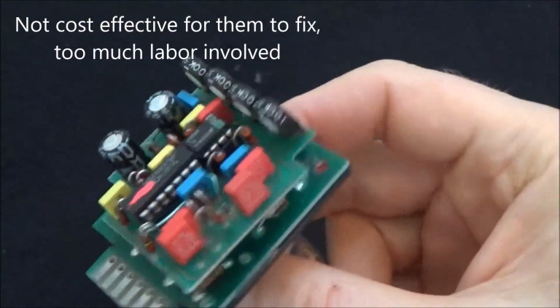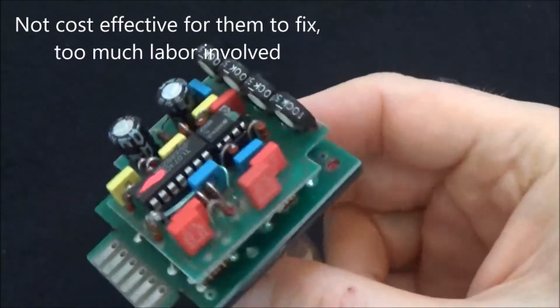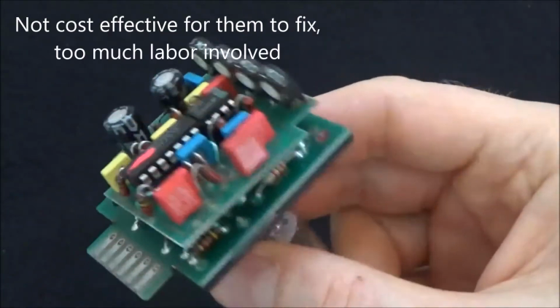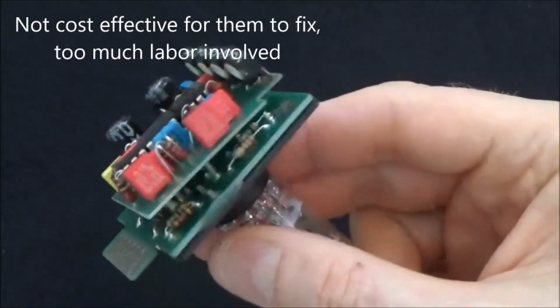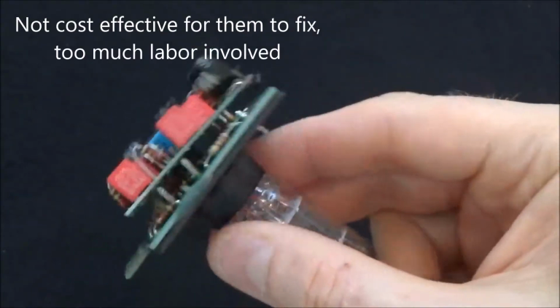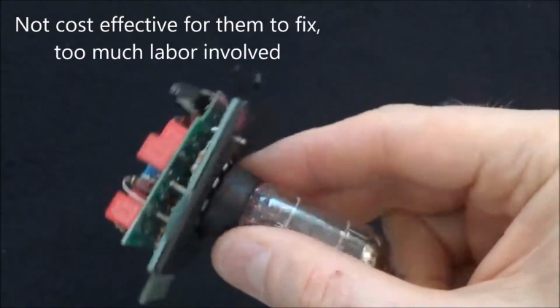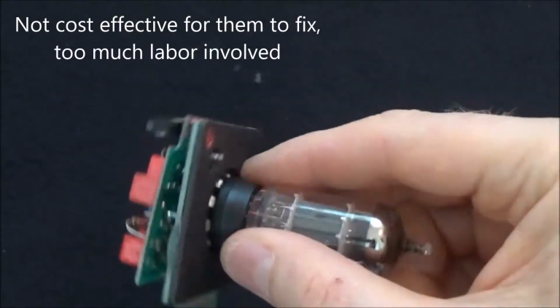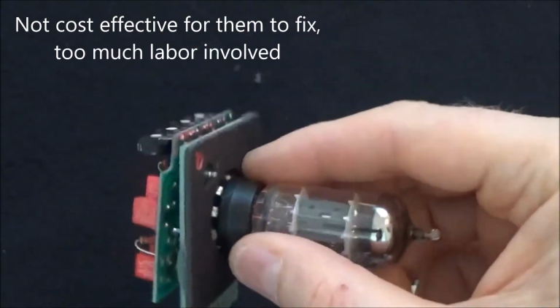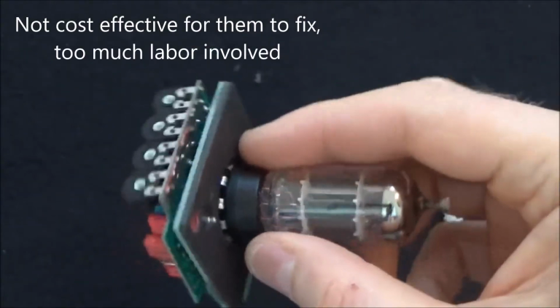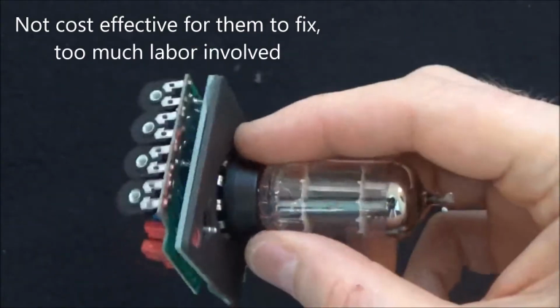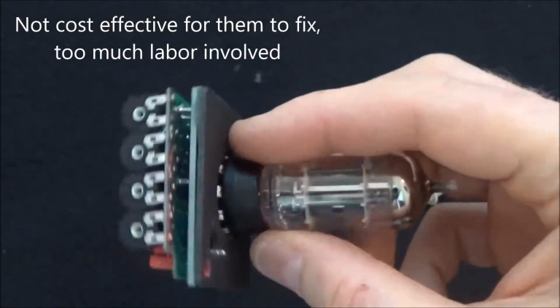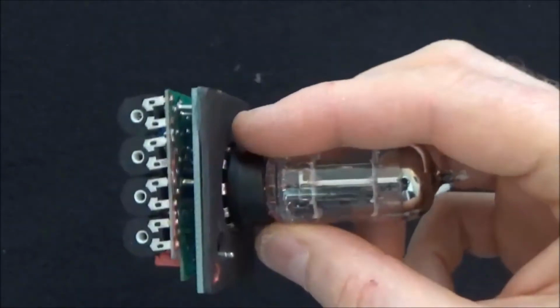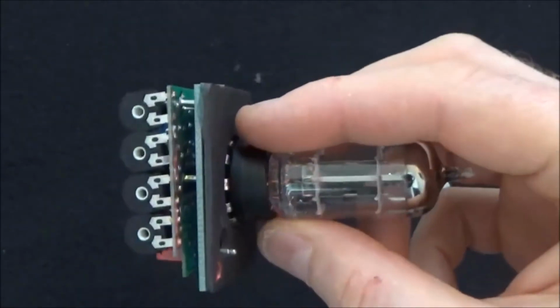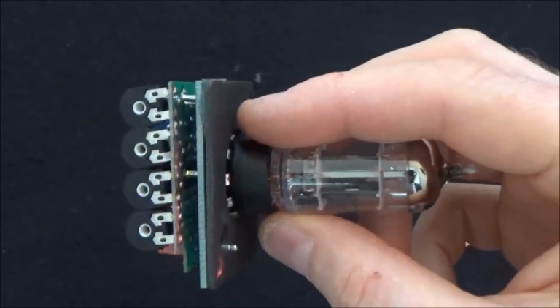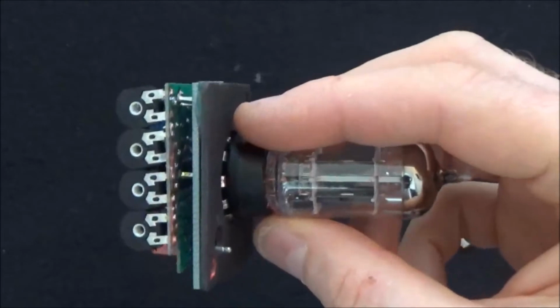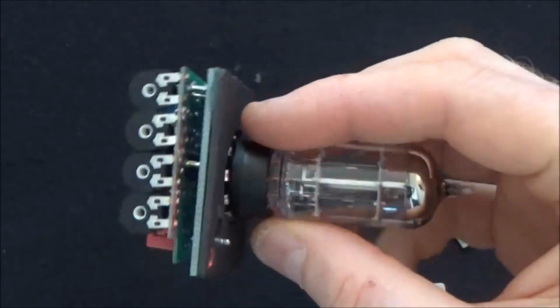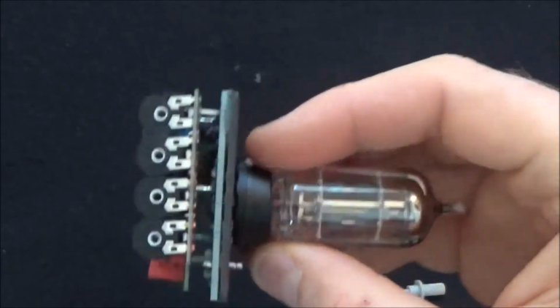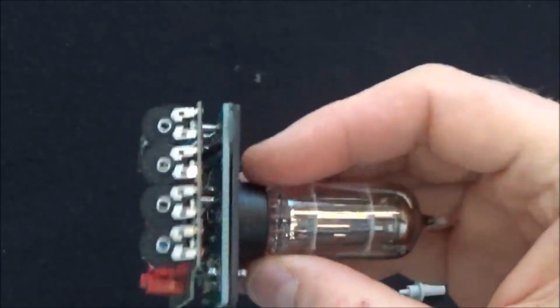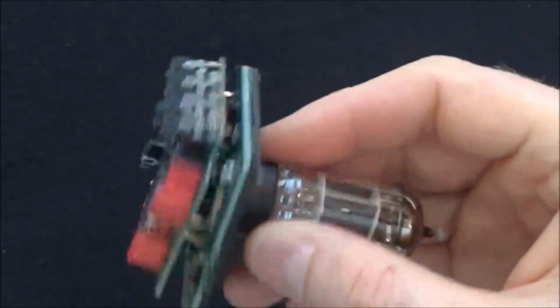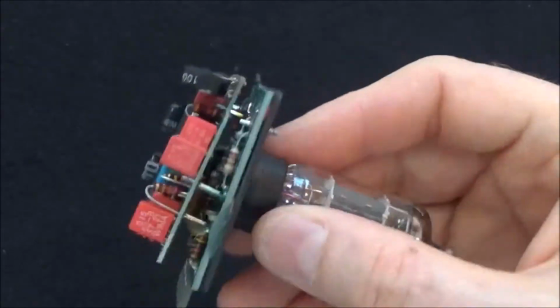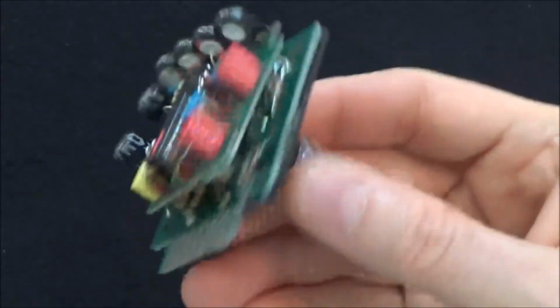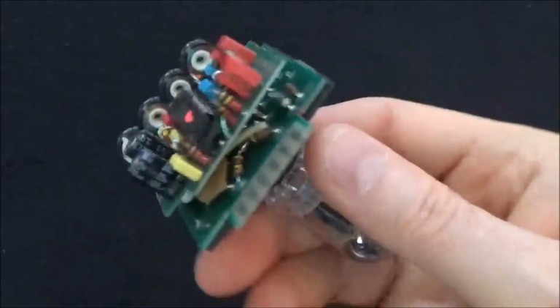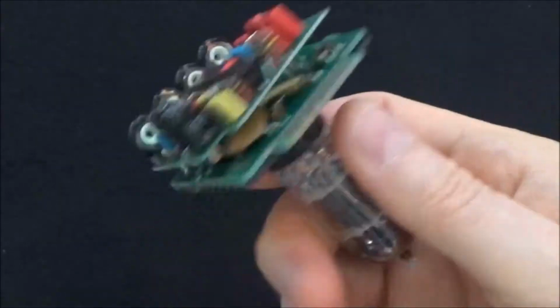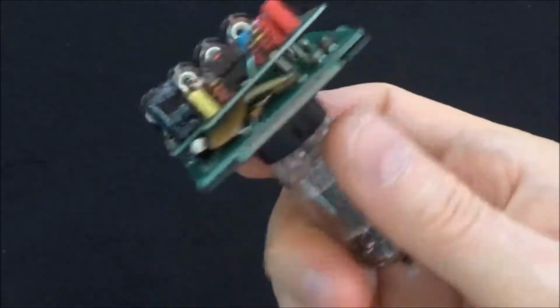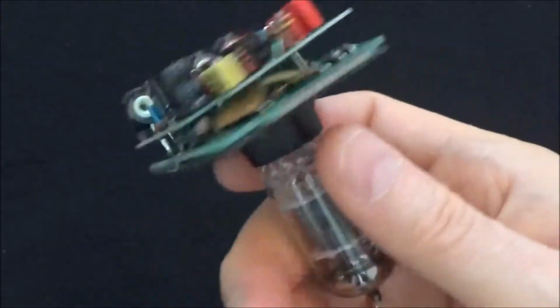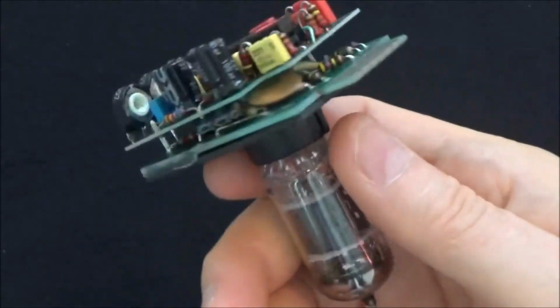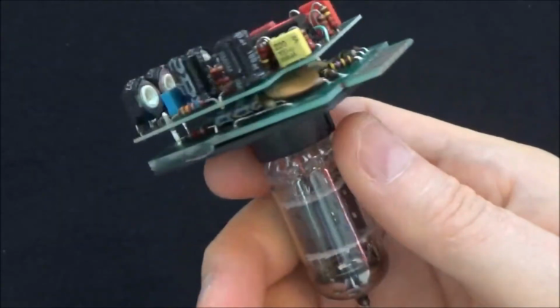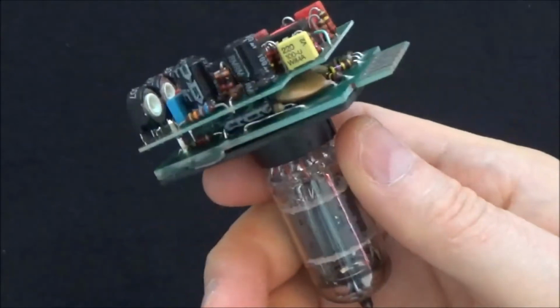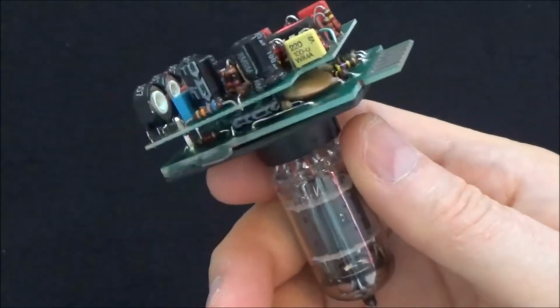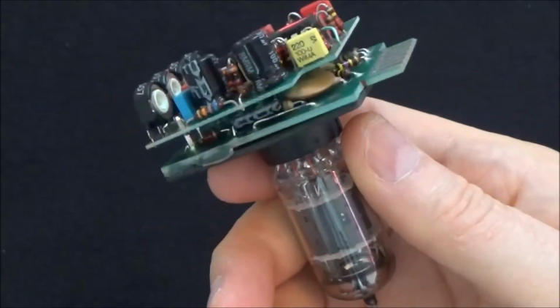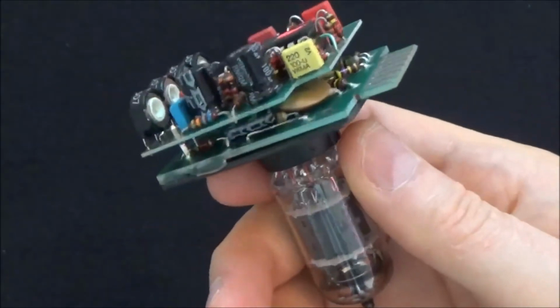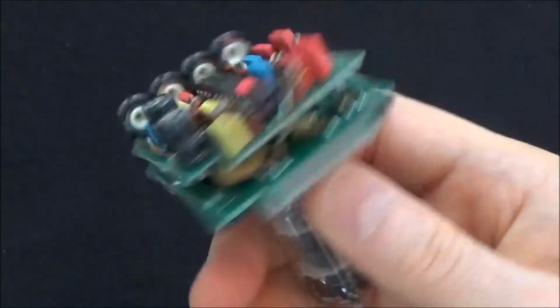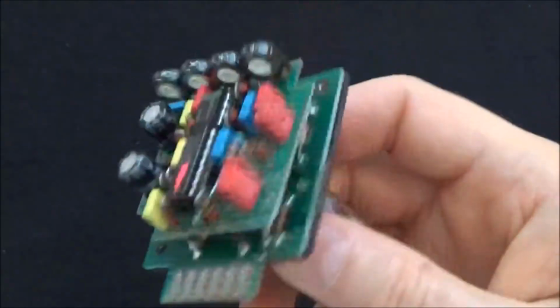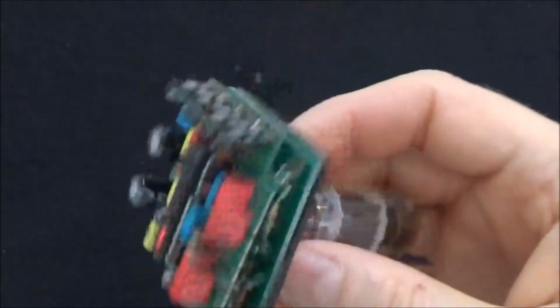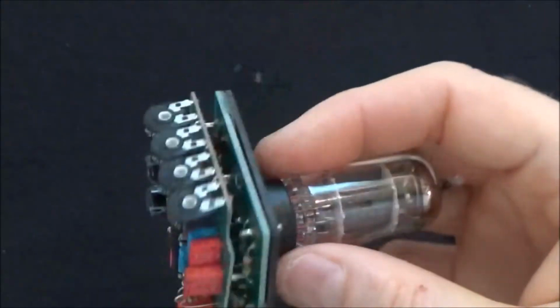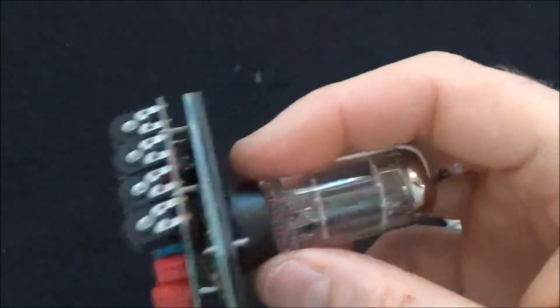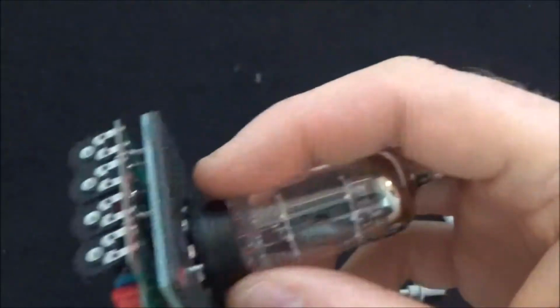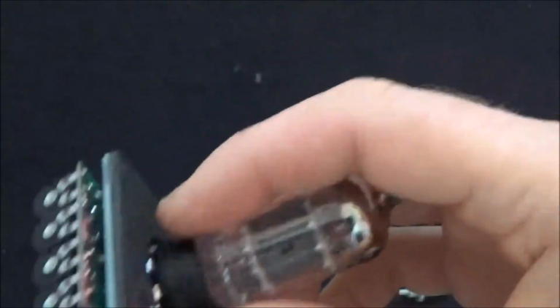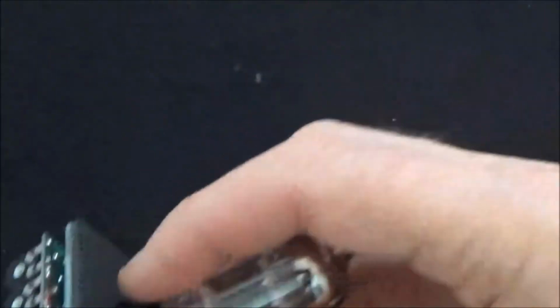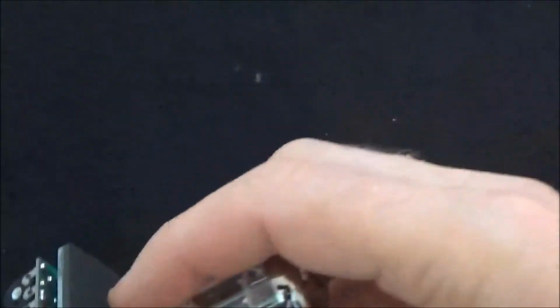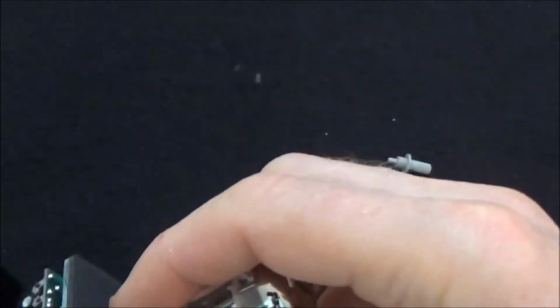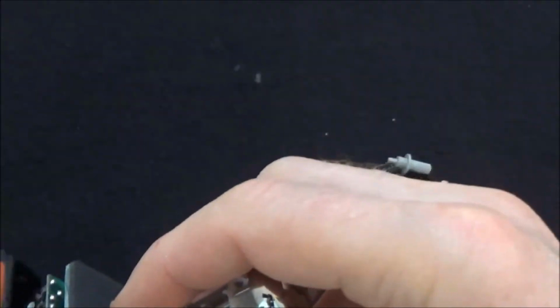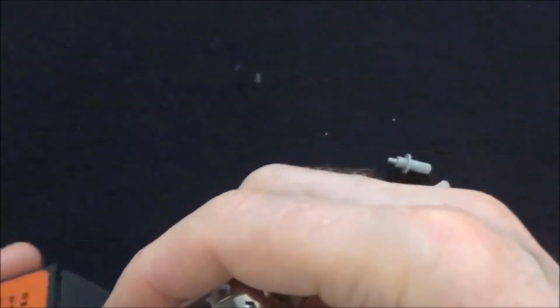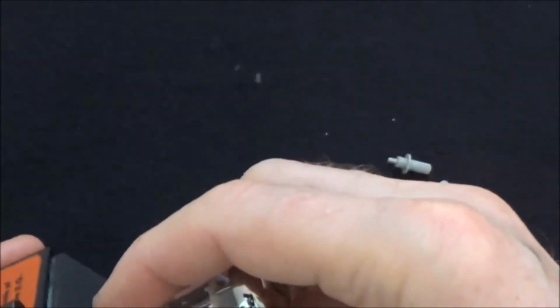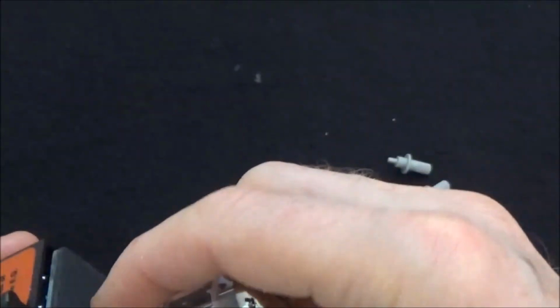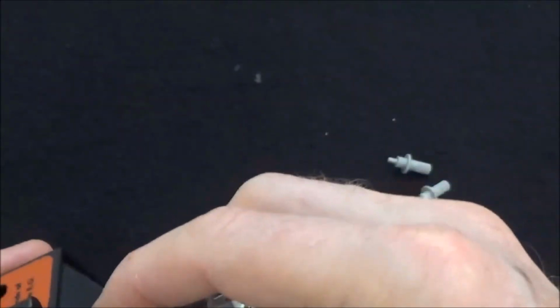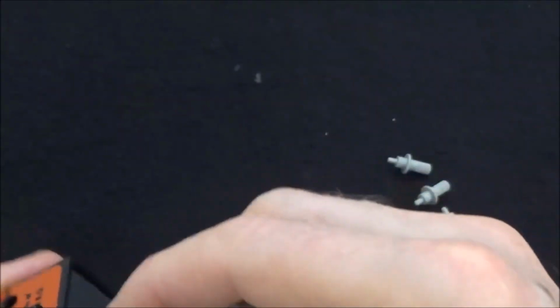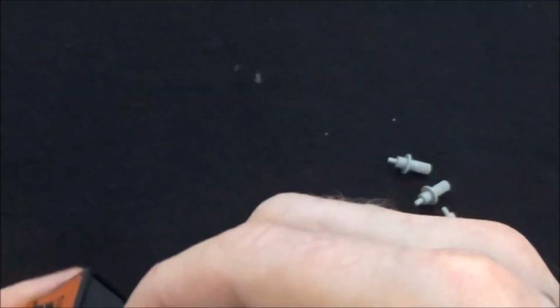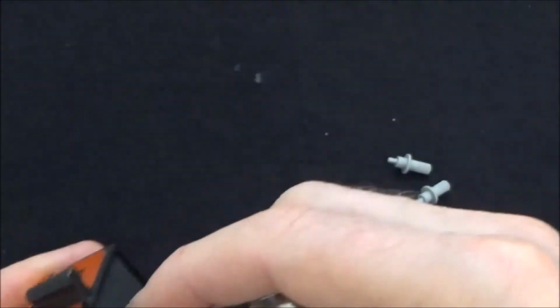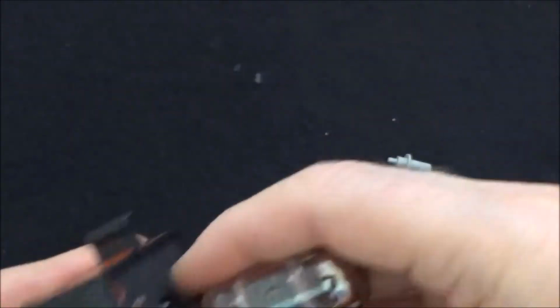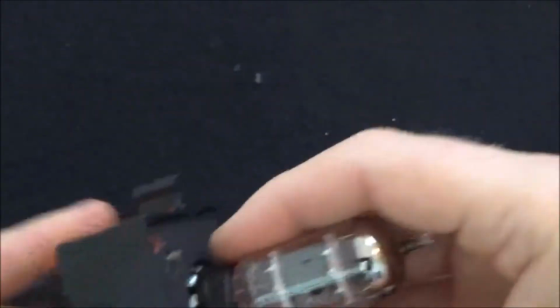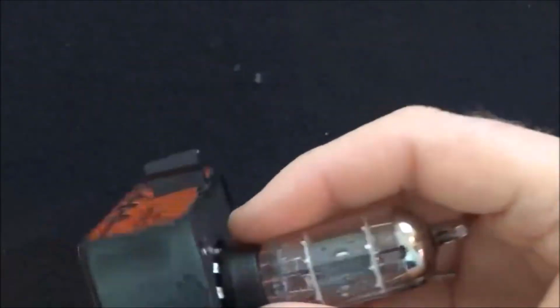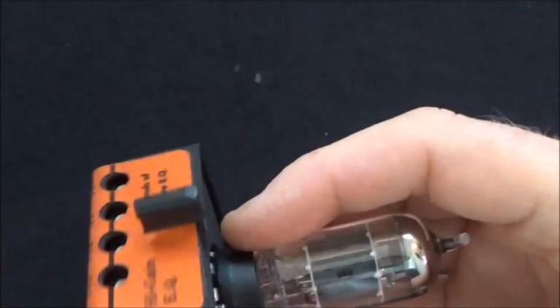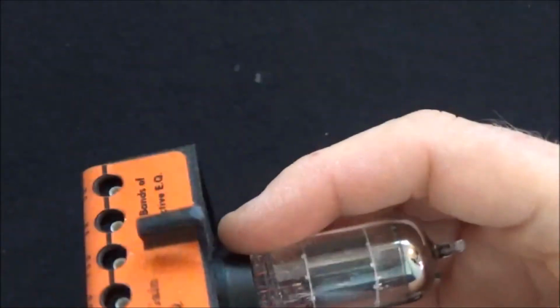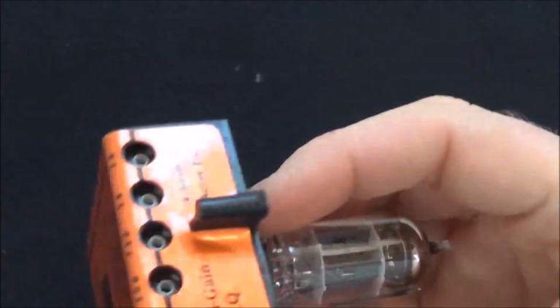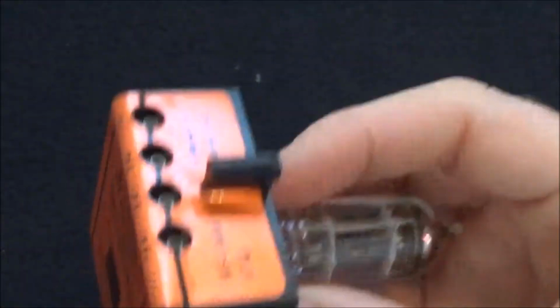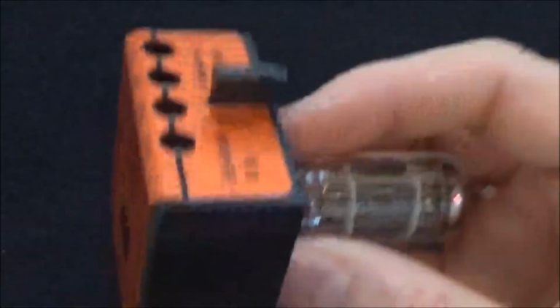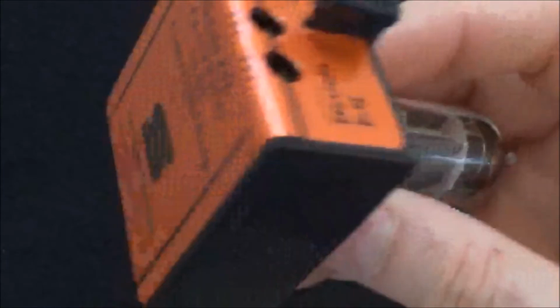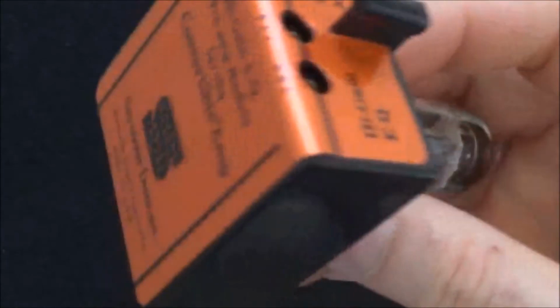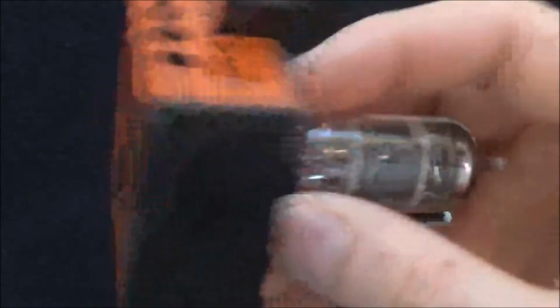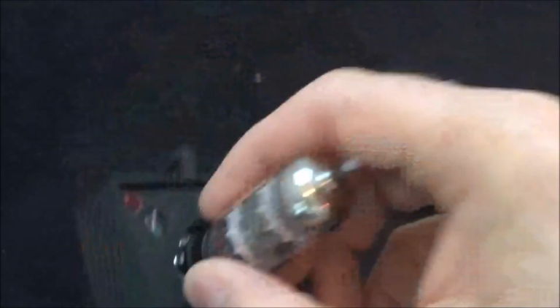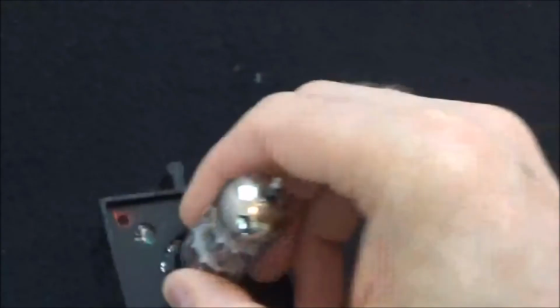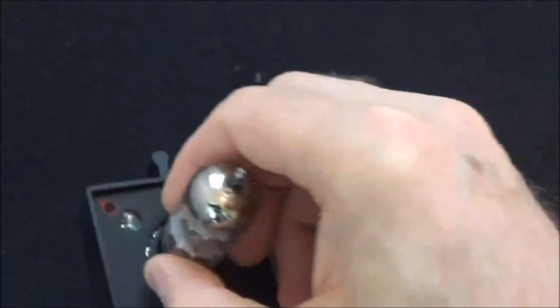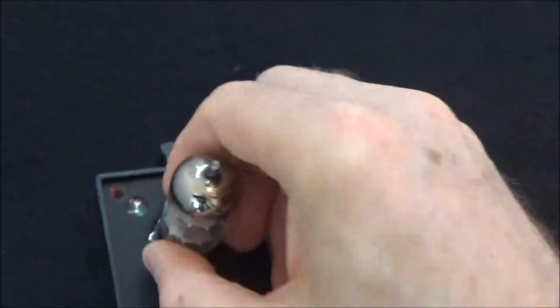Anyways, that's it for the EQ modules. Stay tuned for episode 5.